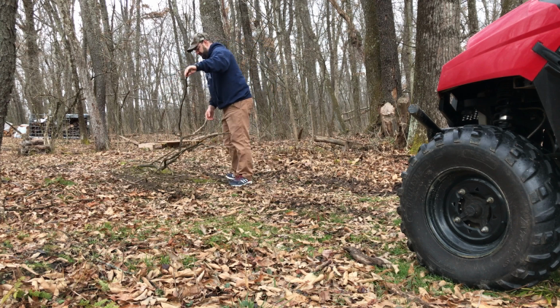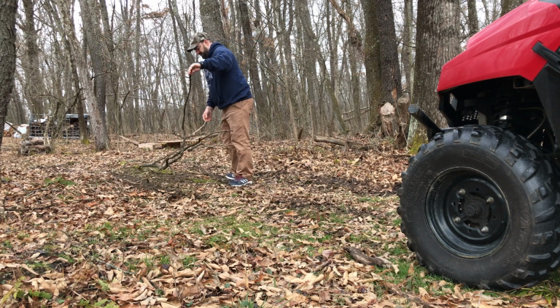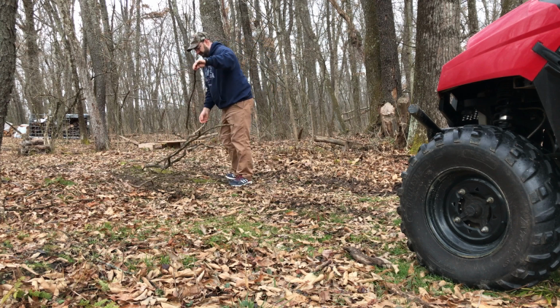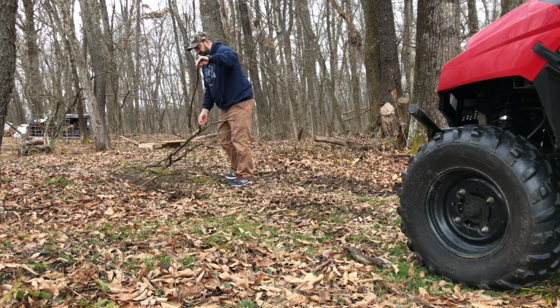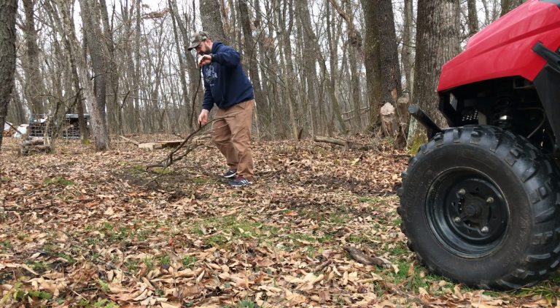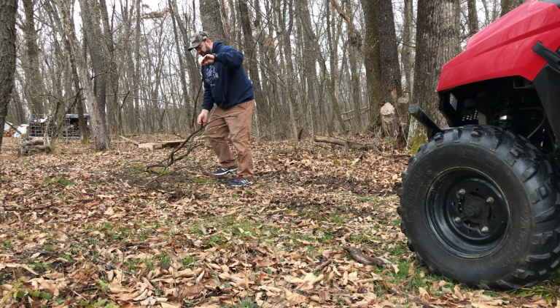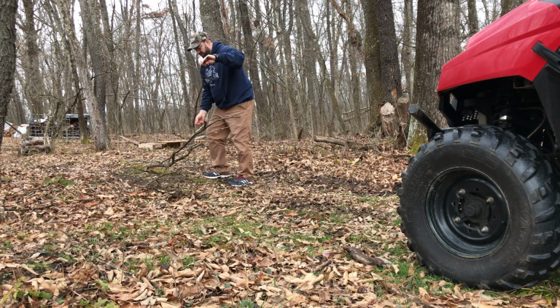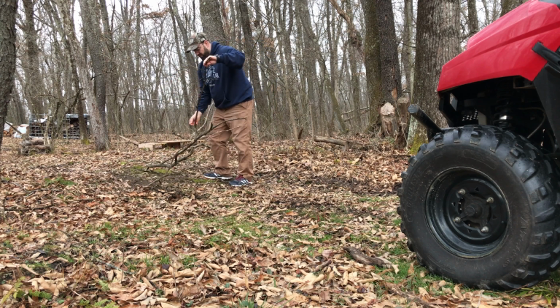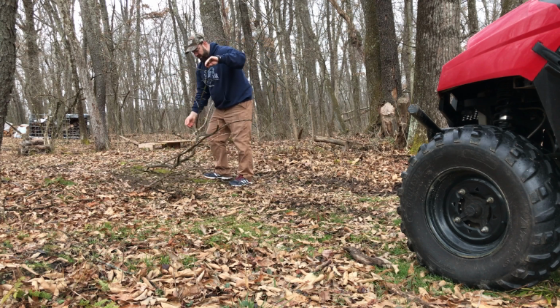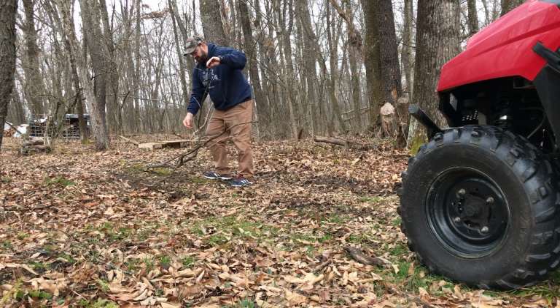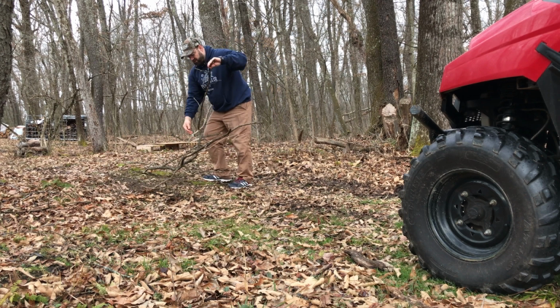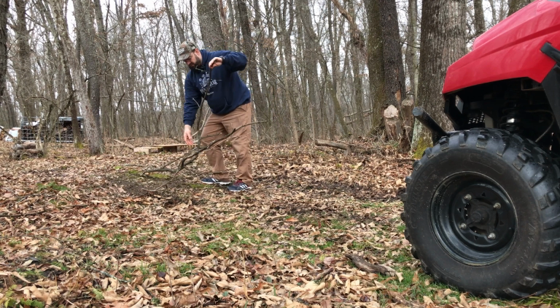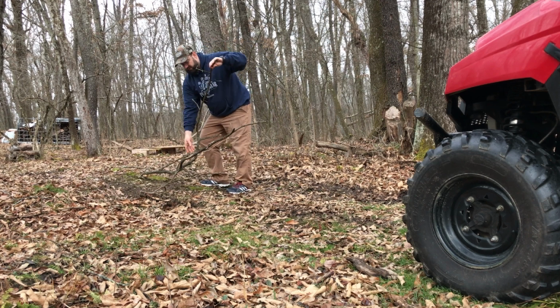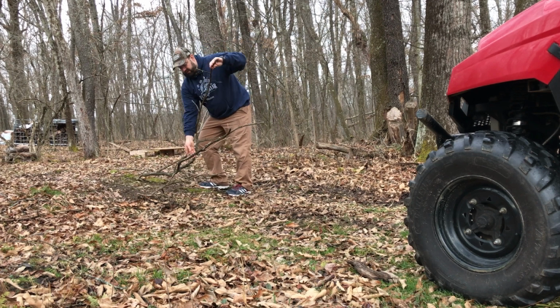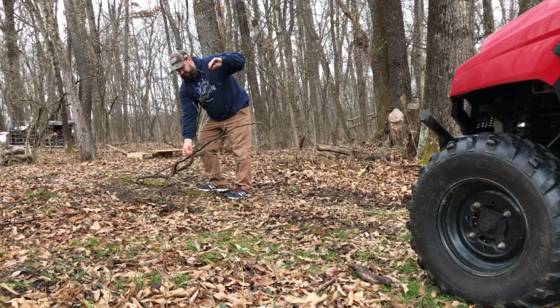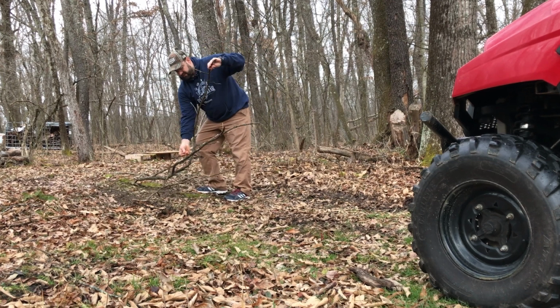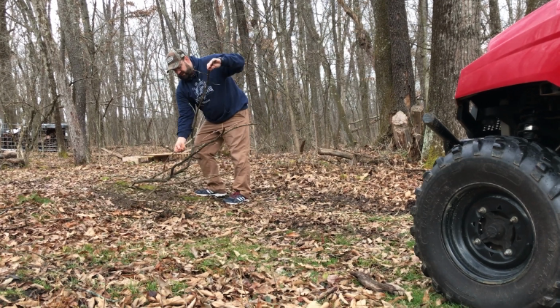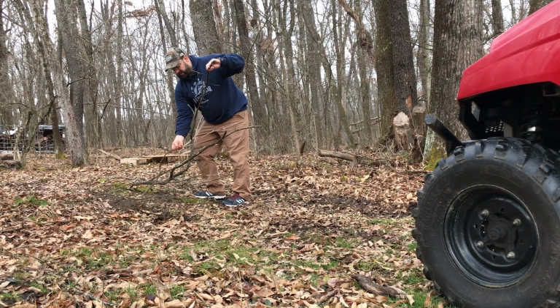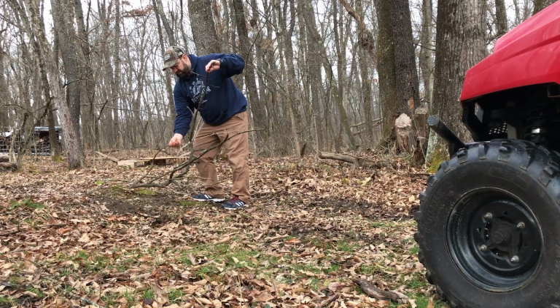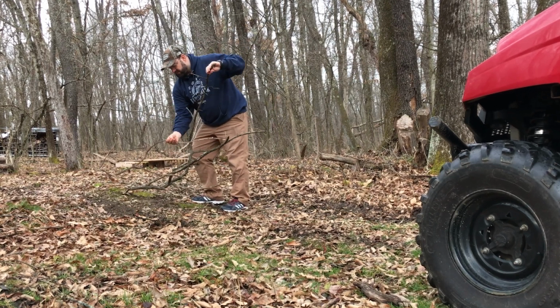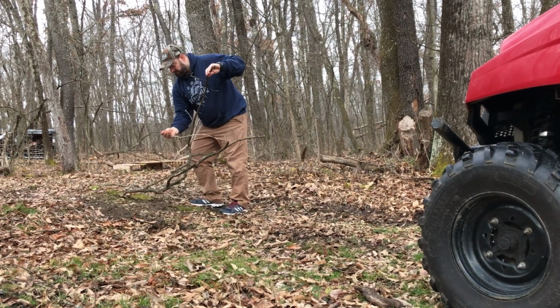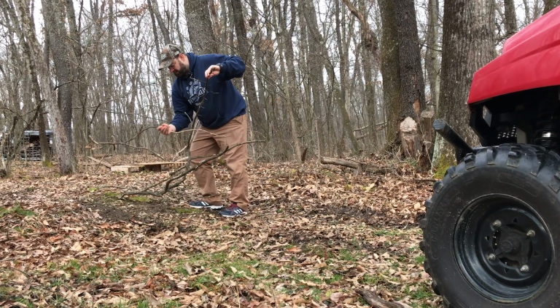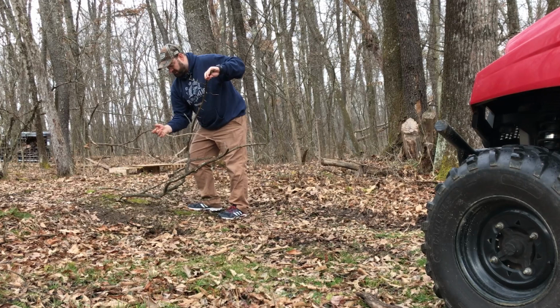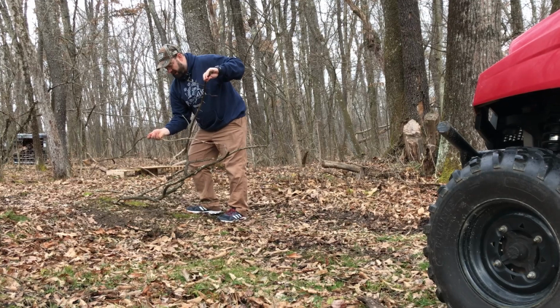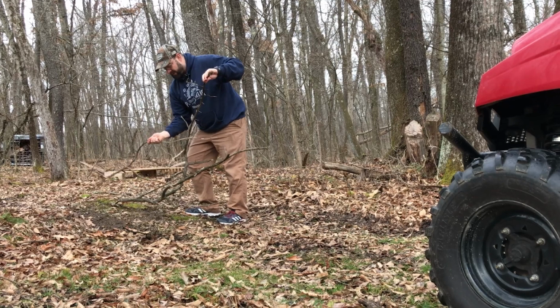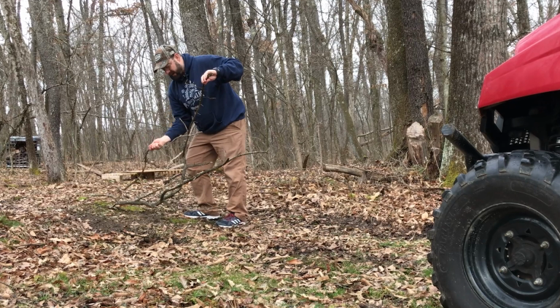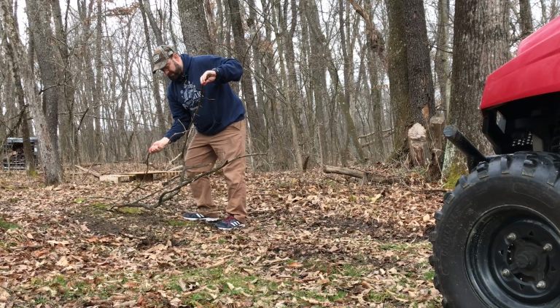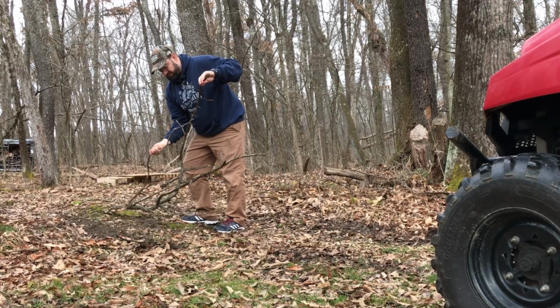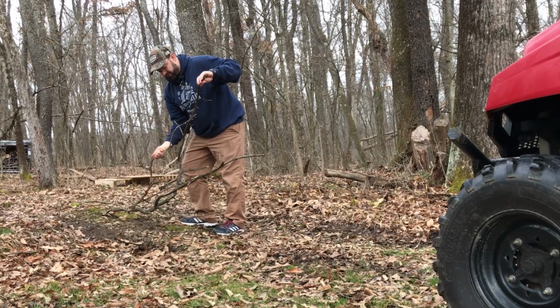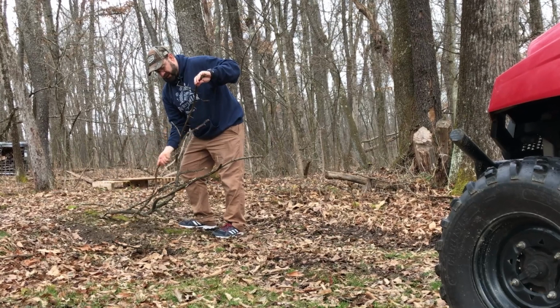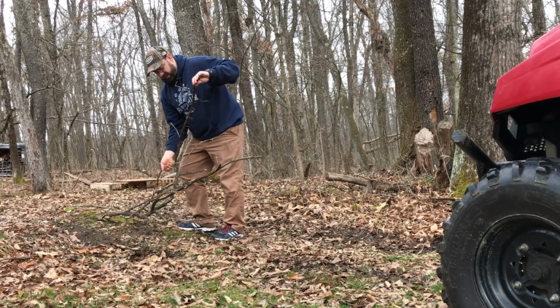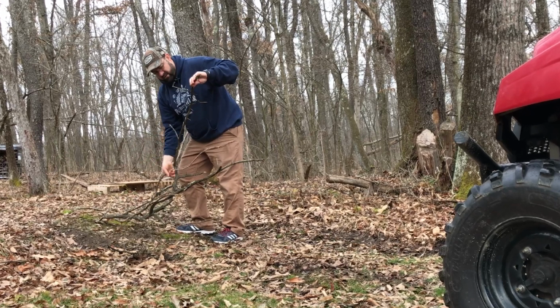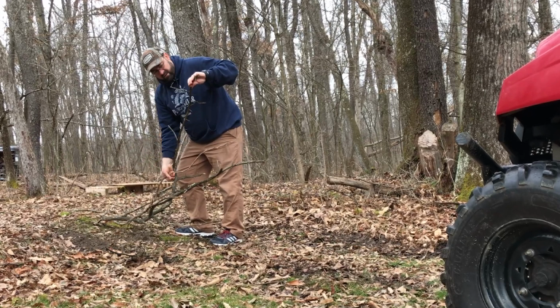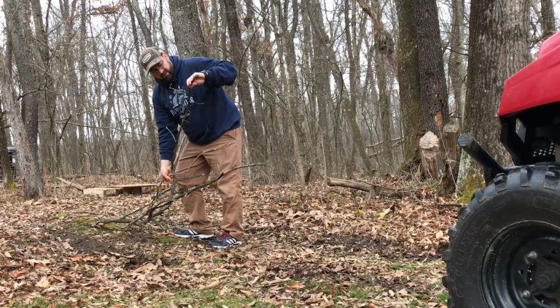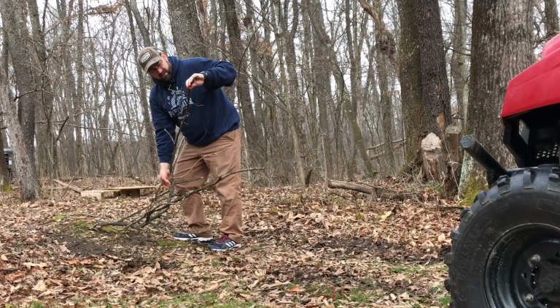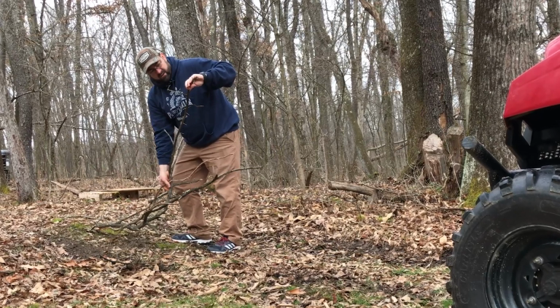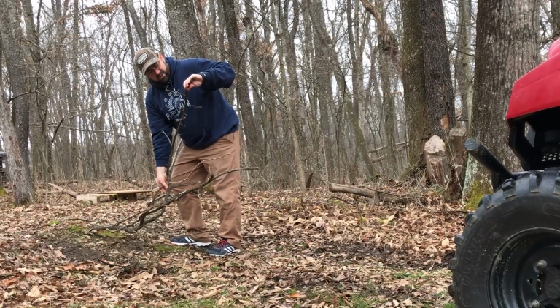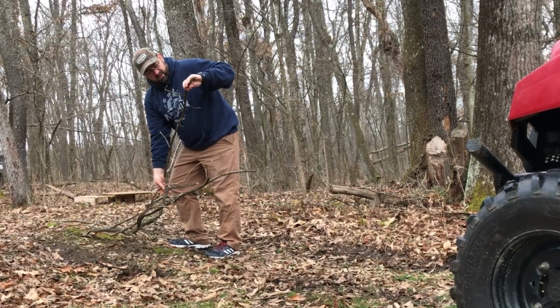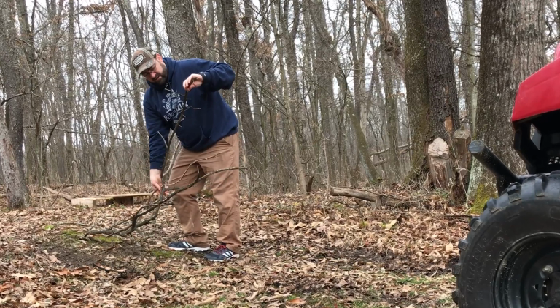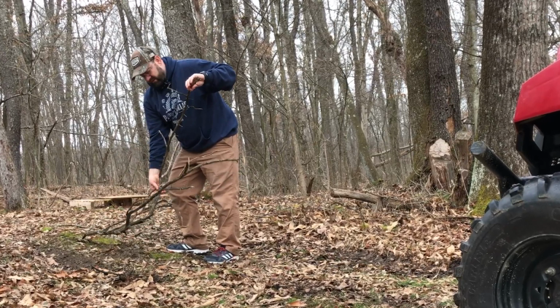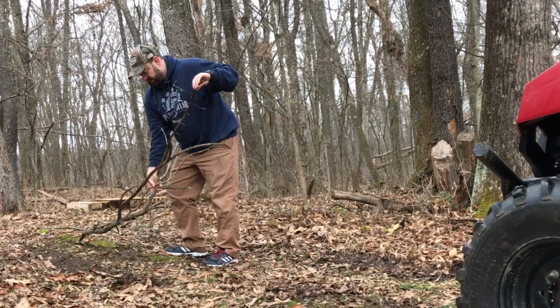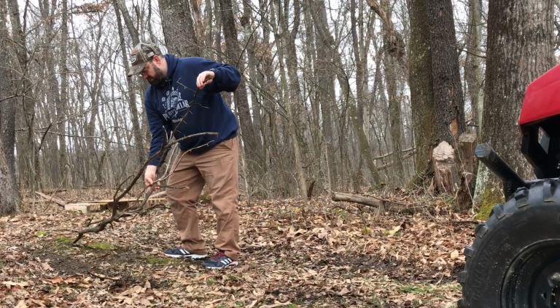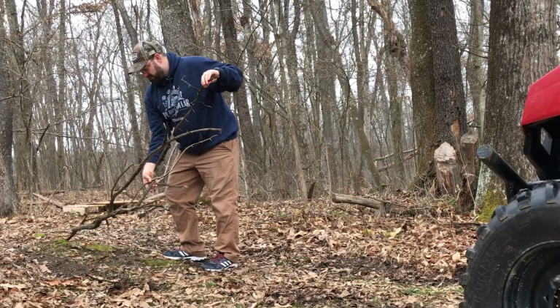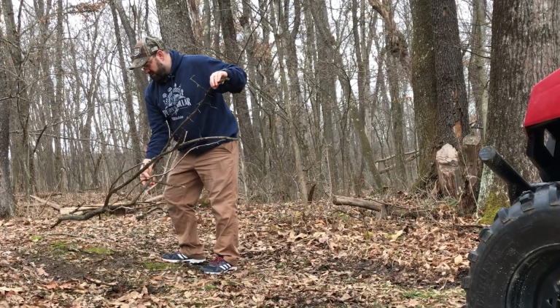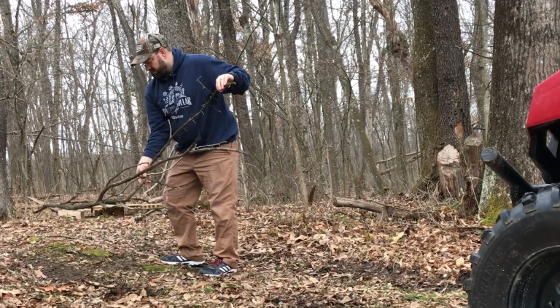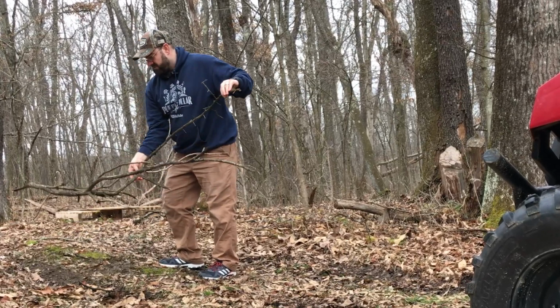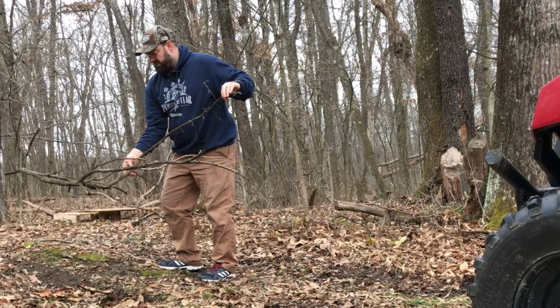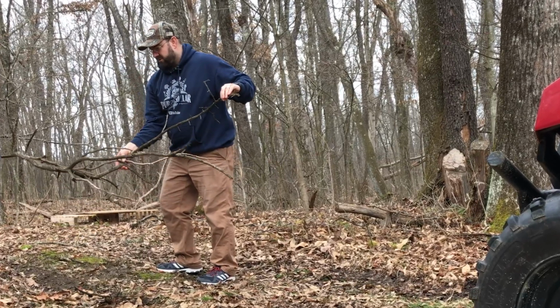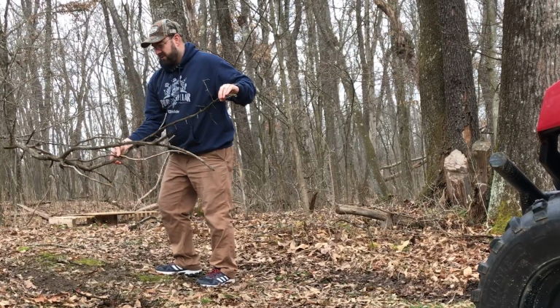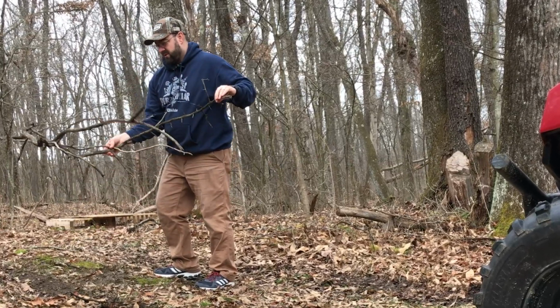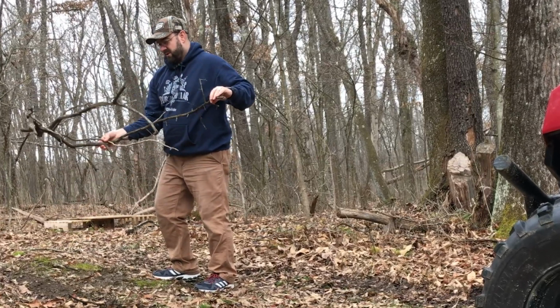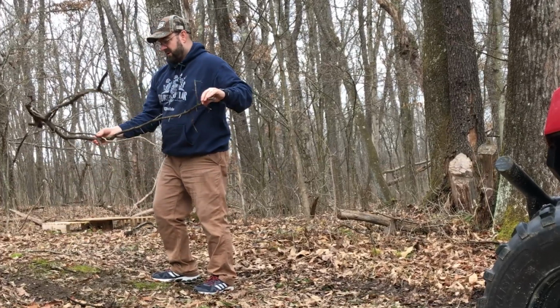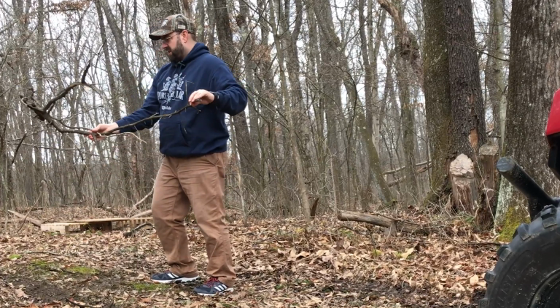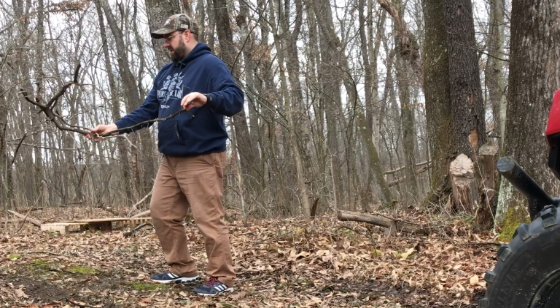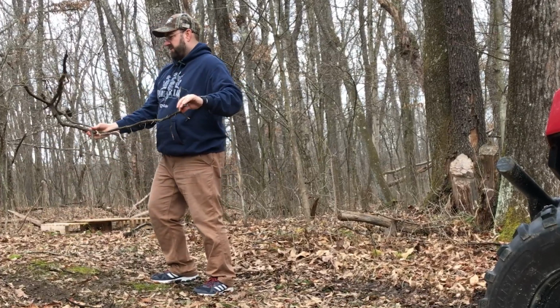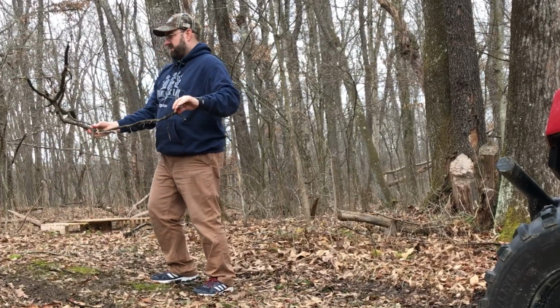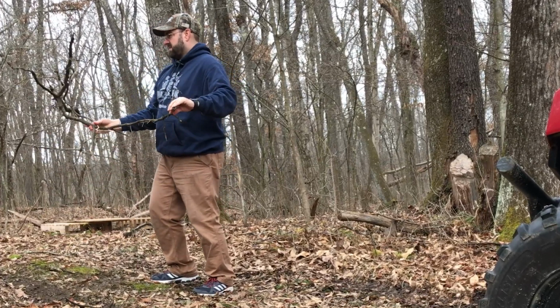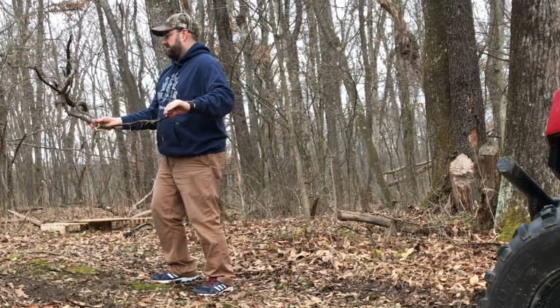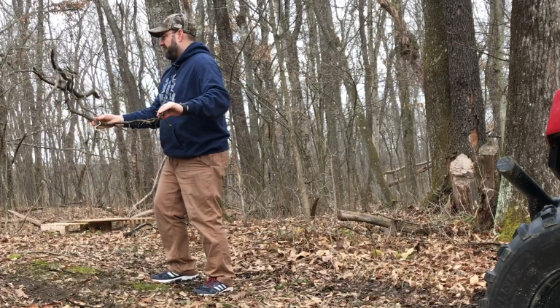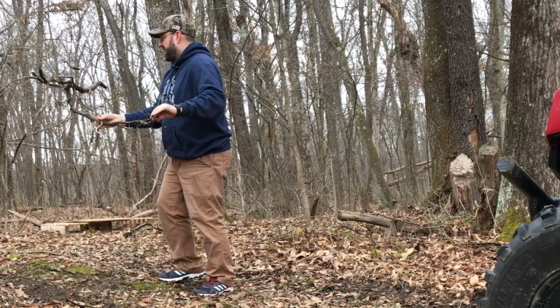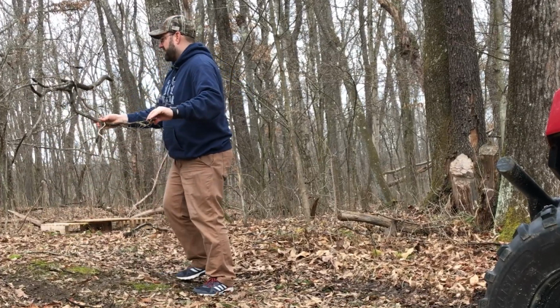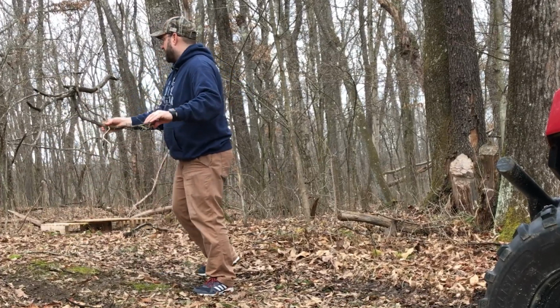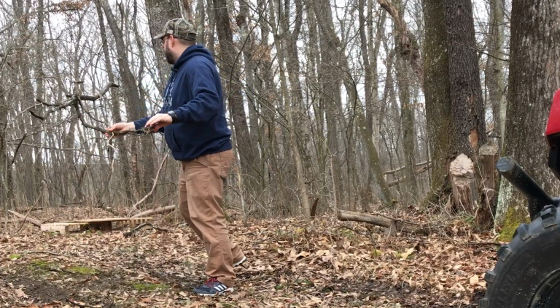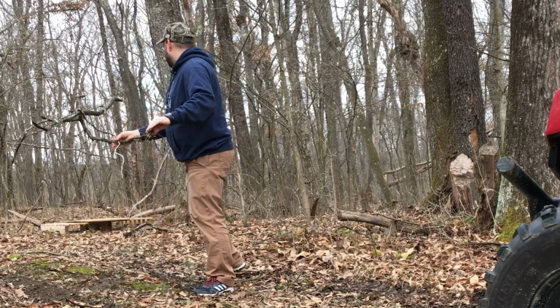Definitely don't want to run over these limbs from the crab apple tree — those thorns will give us some flat tires.